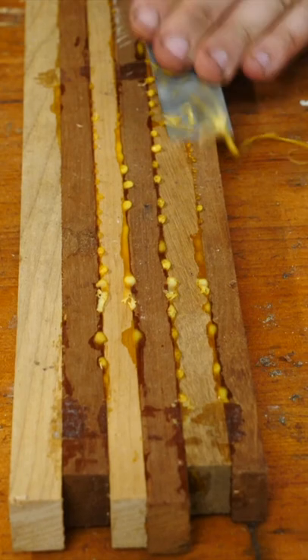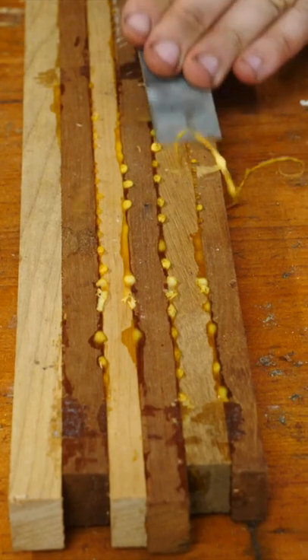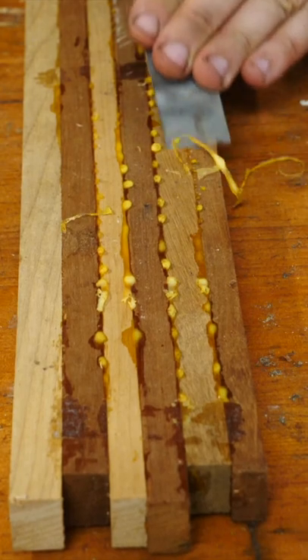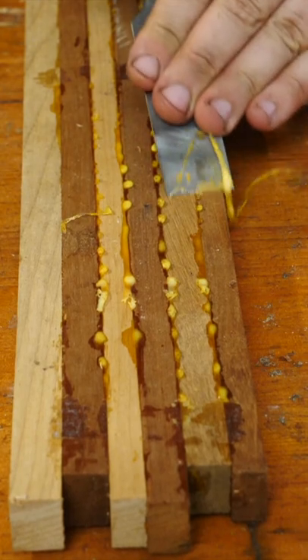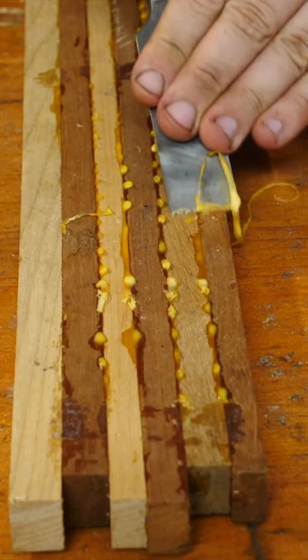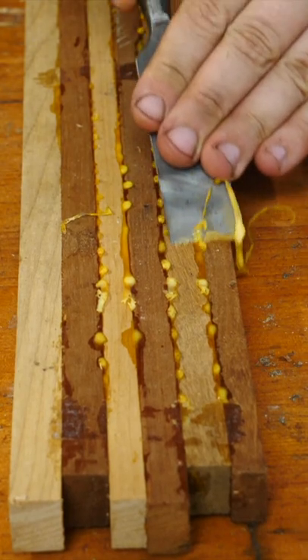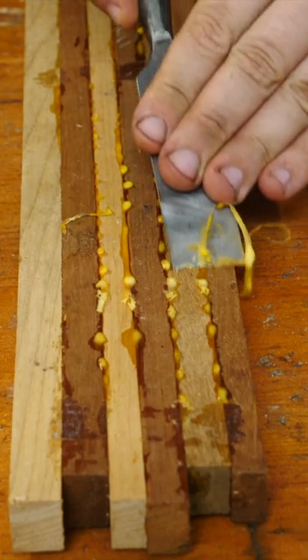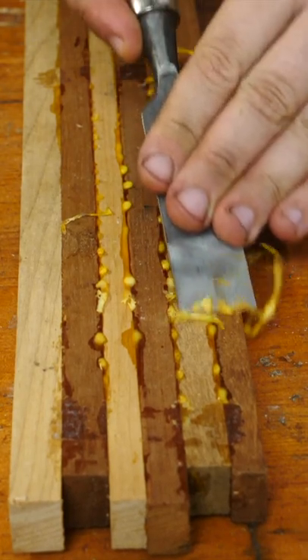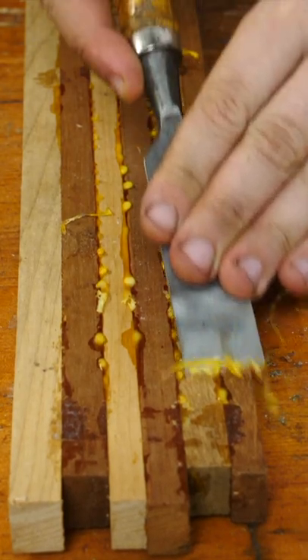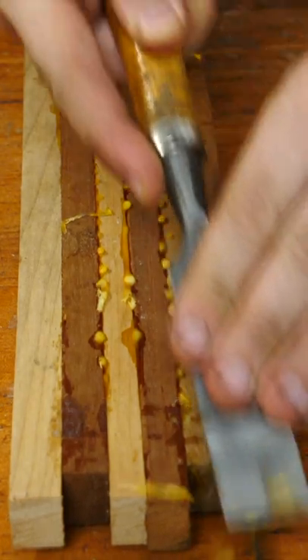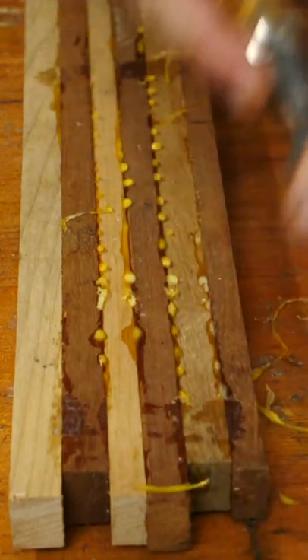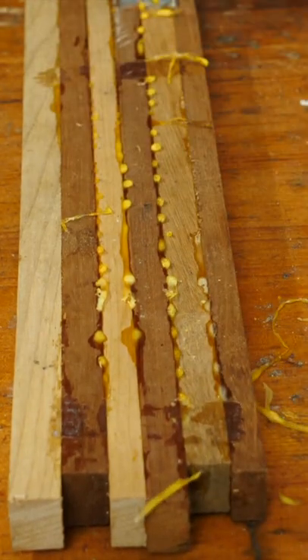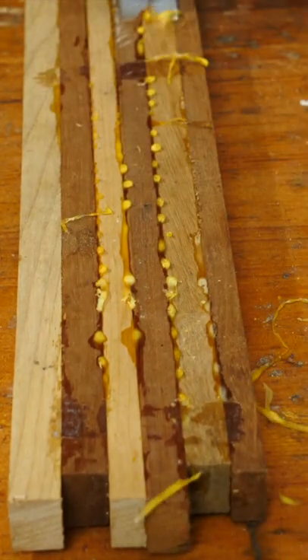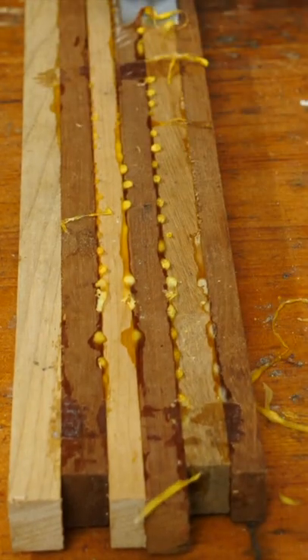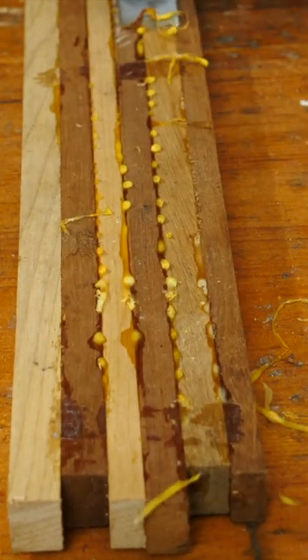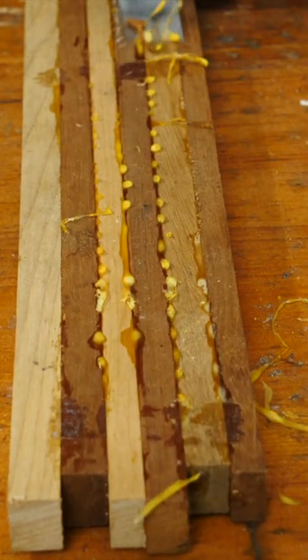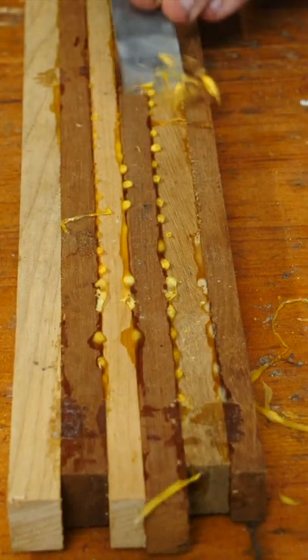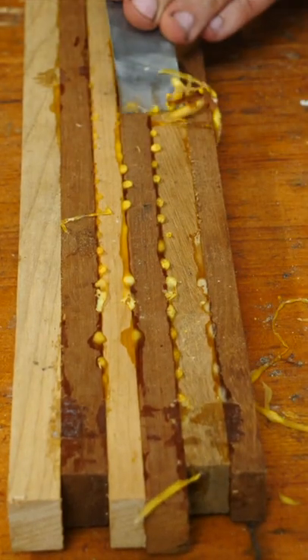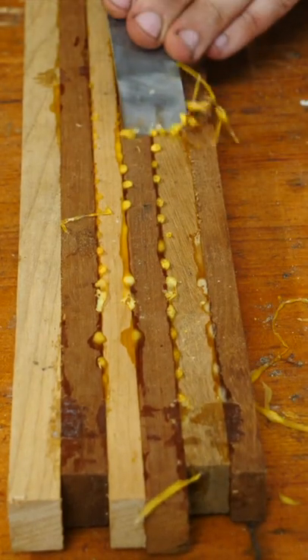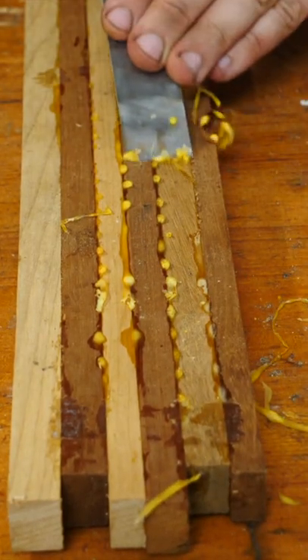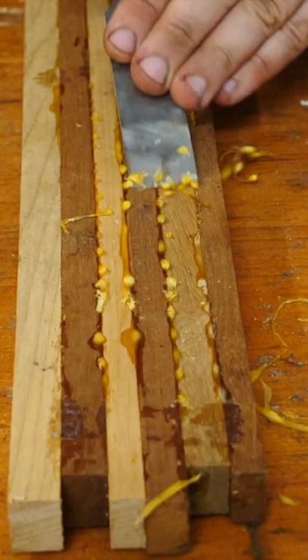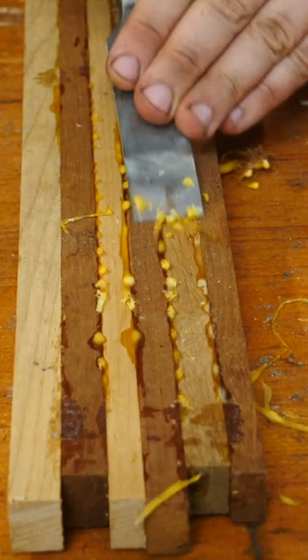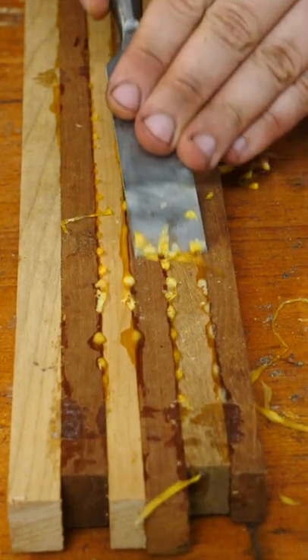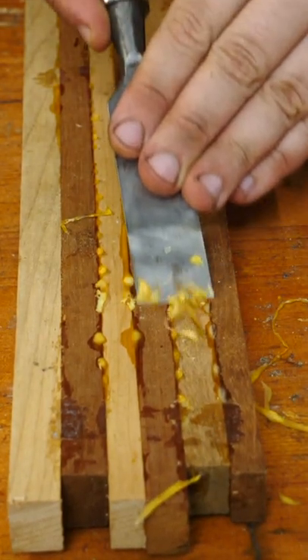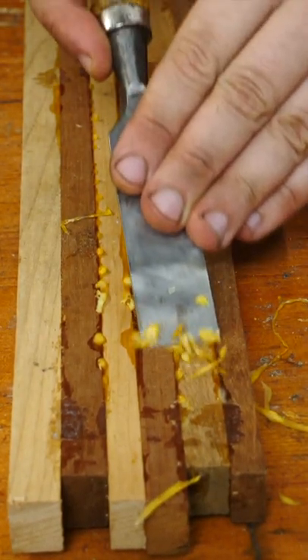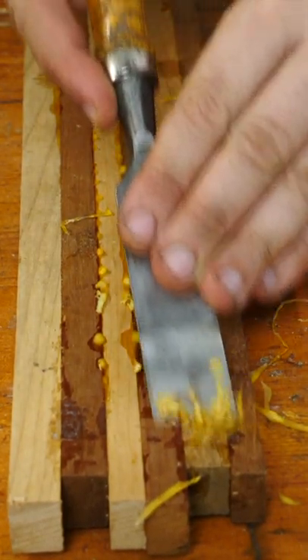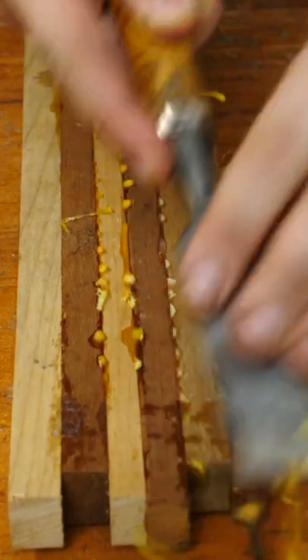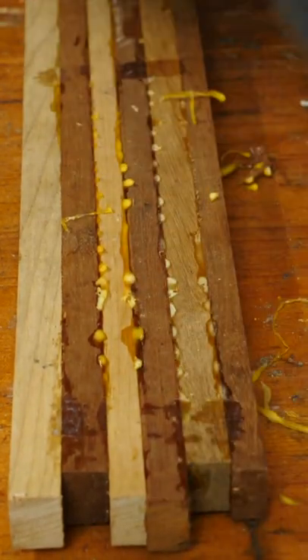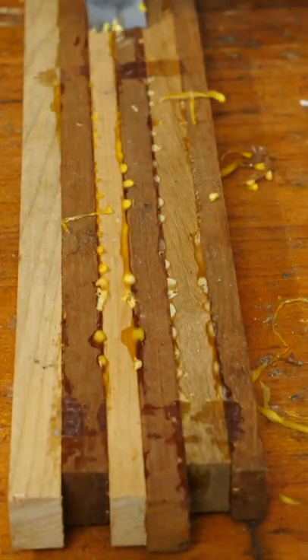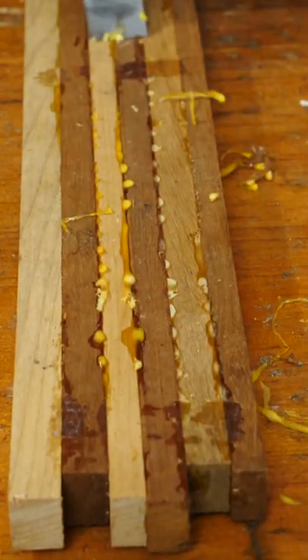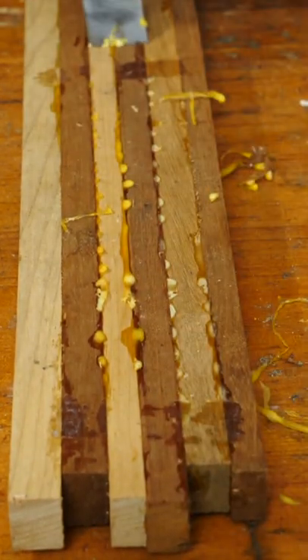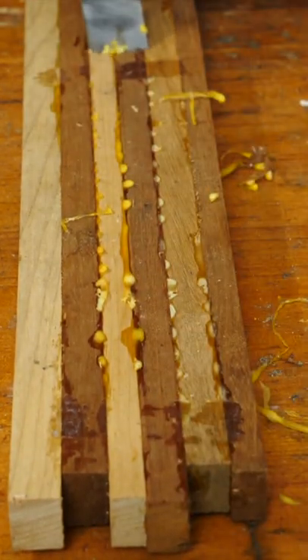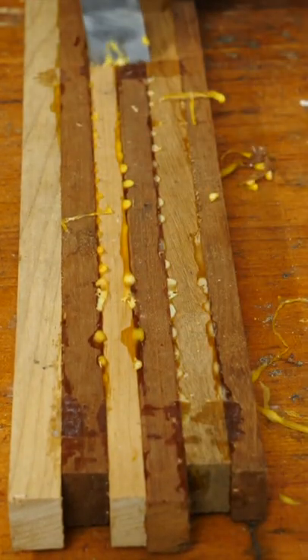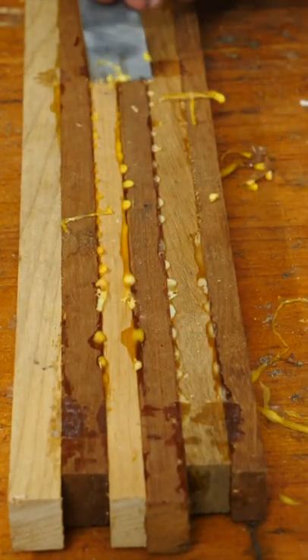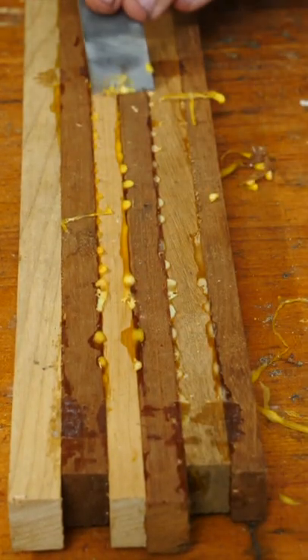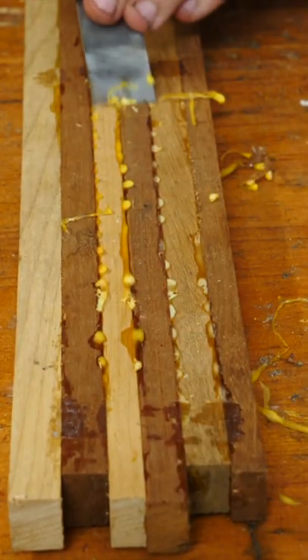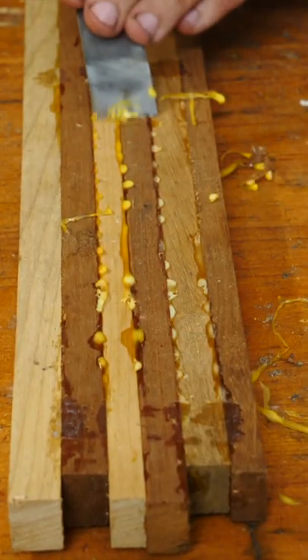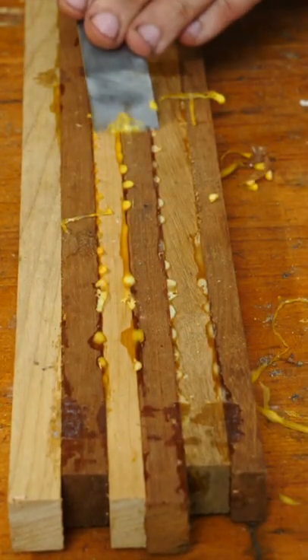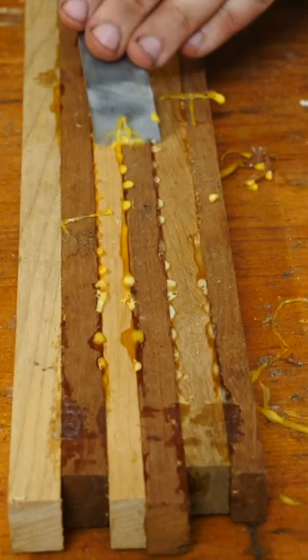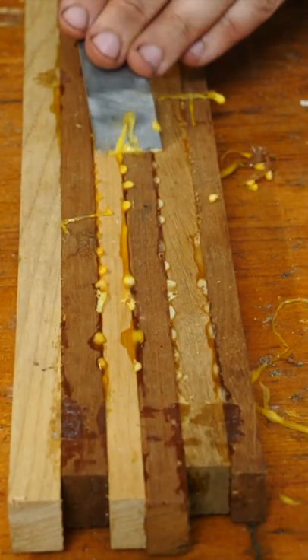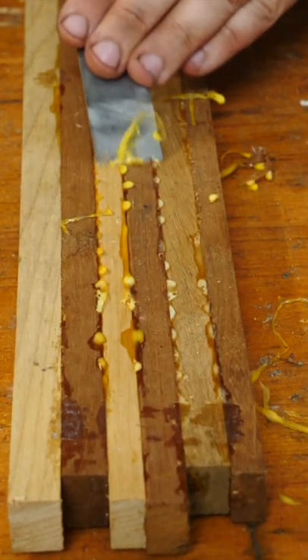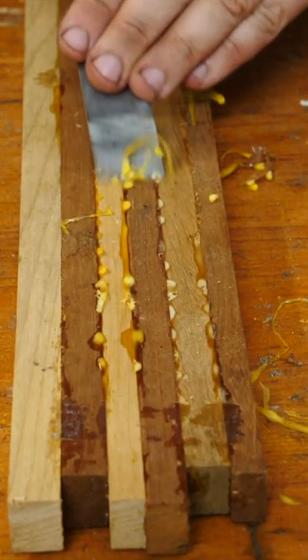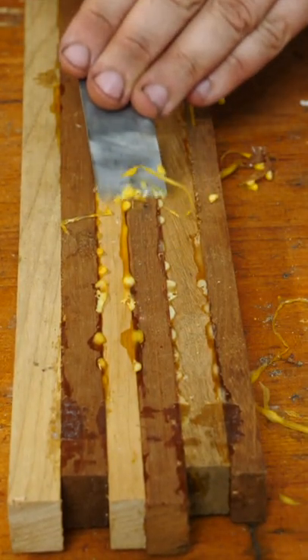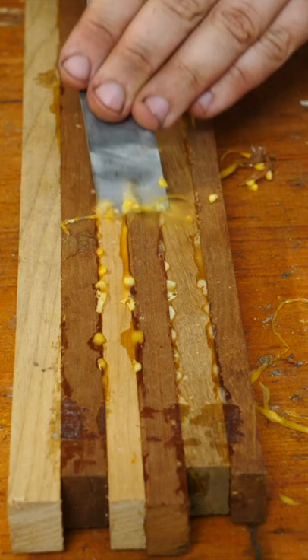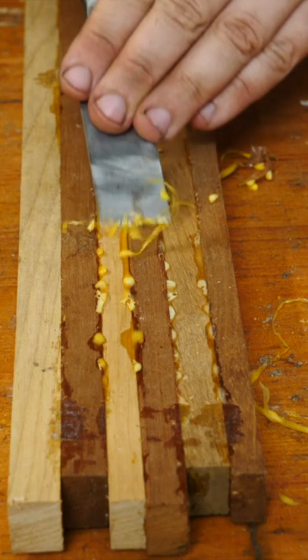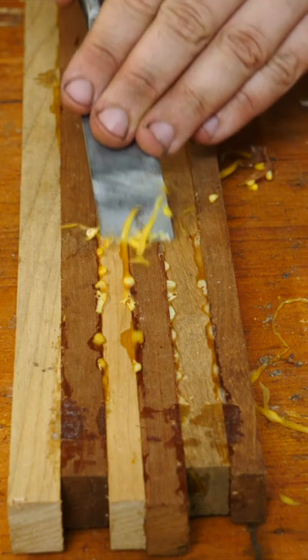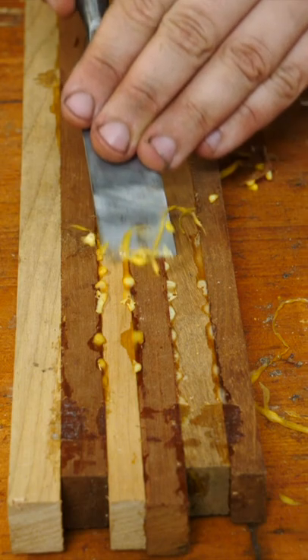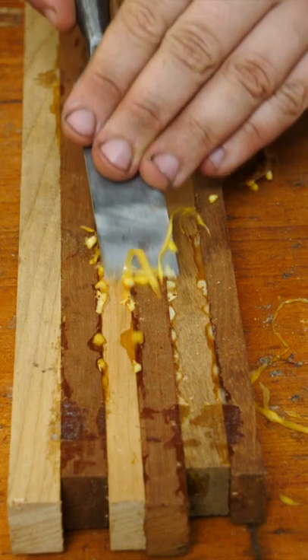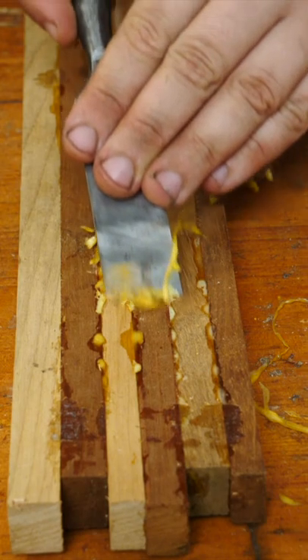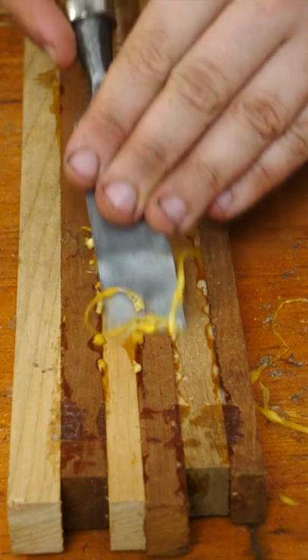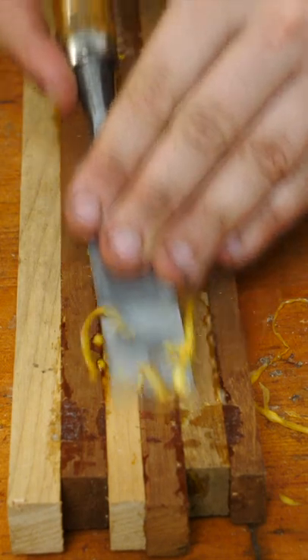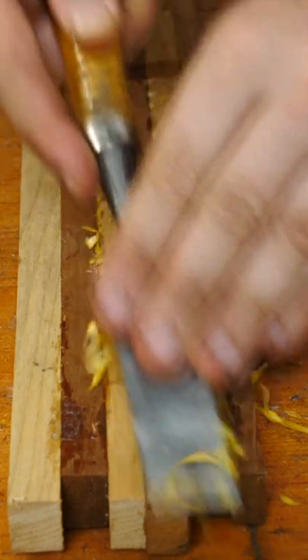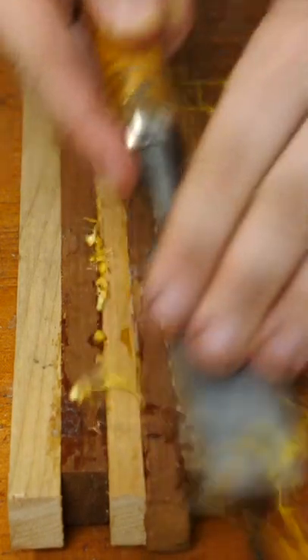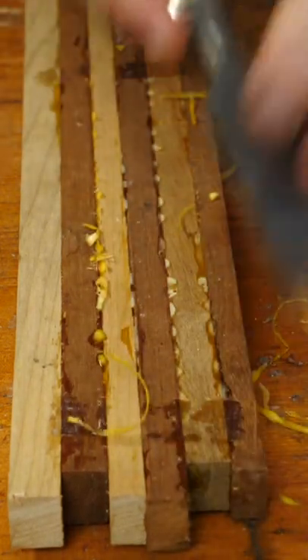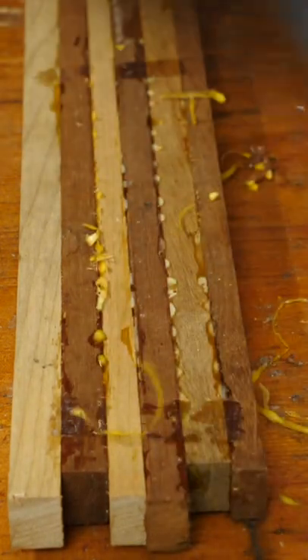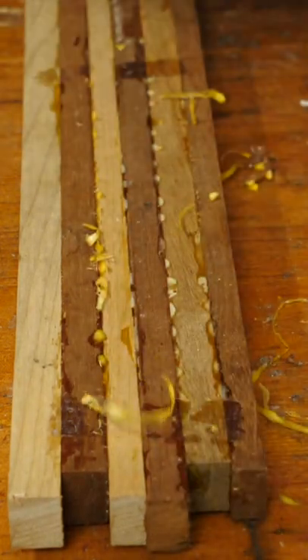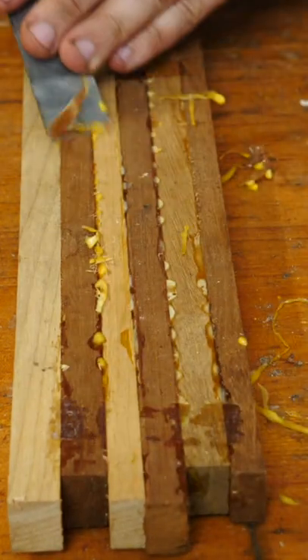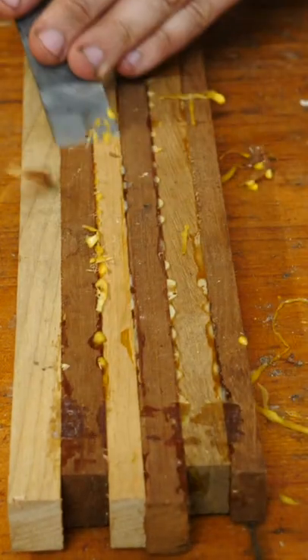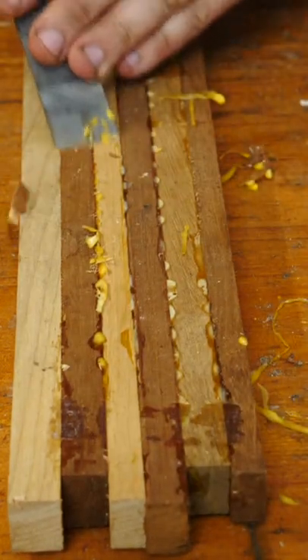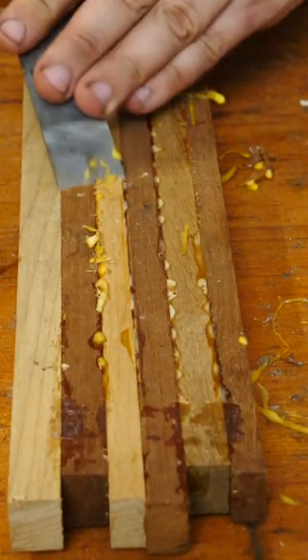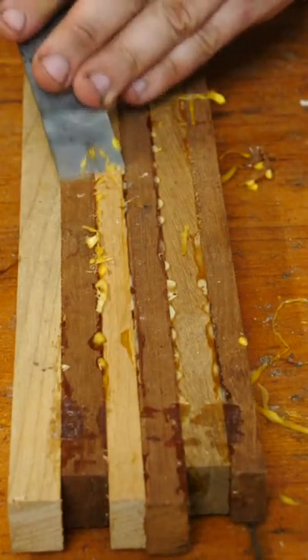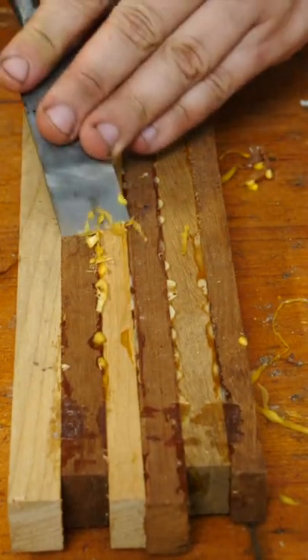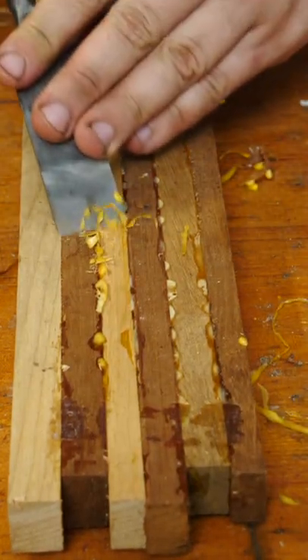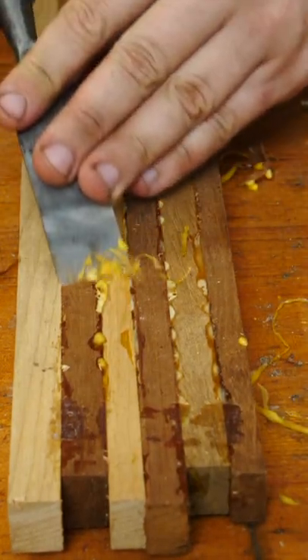There are so many ways to clean up glue squeeze-out. Usually my favorite way is to take a chisel and enjoy removal of not fully cured glue this way.